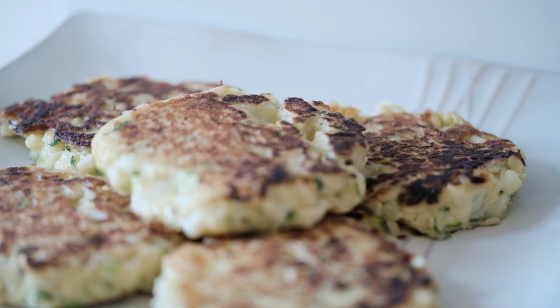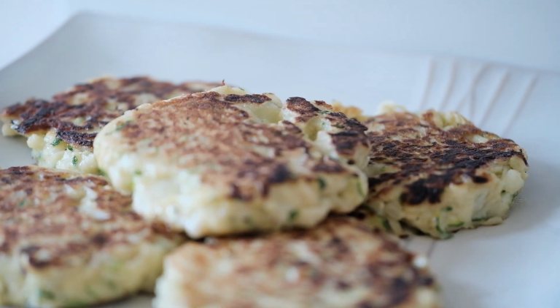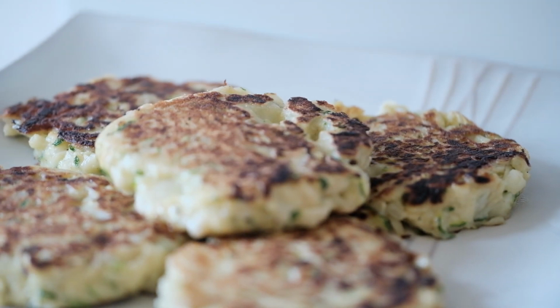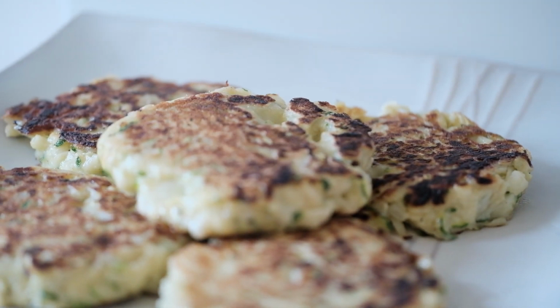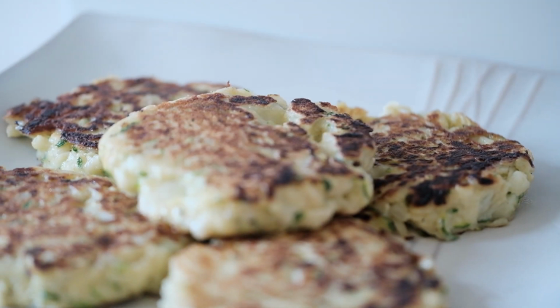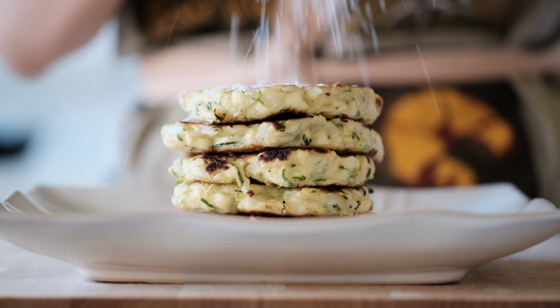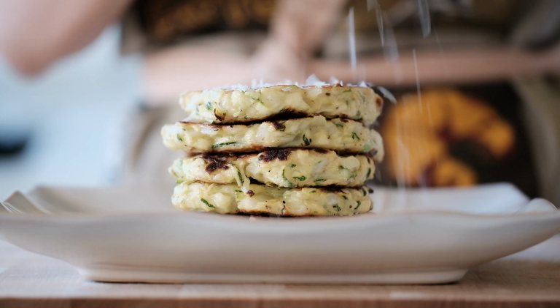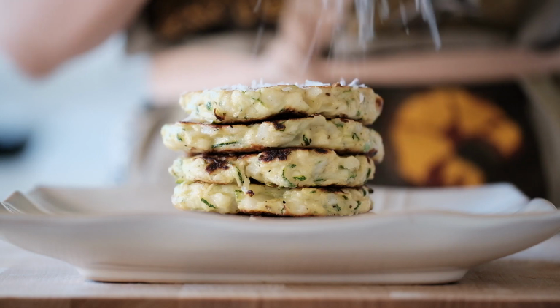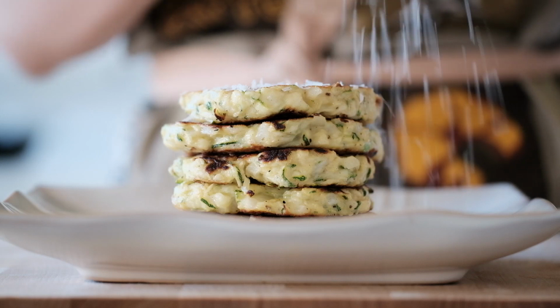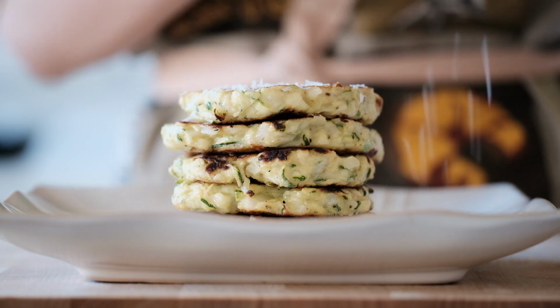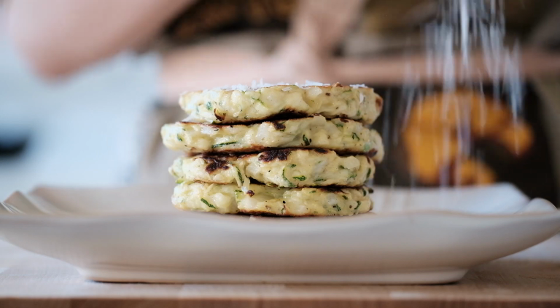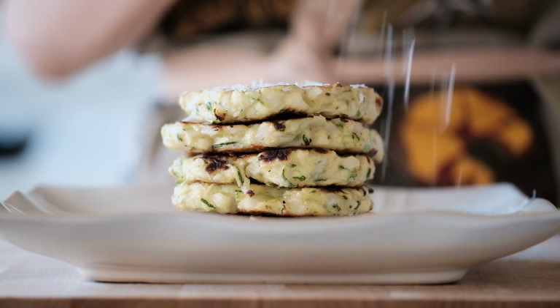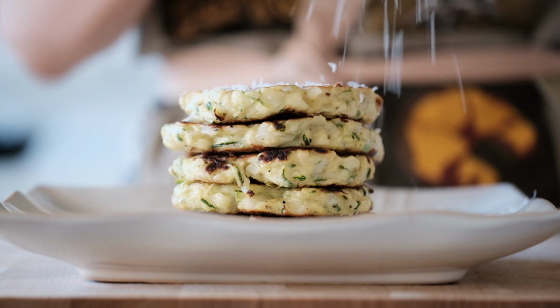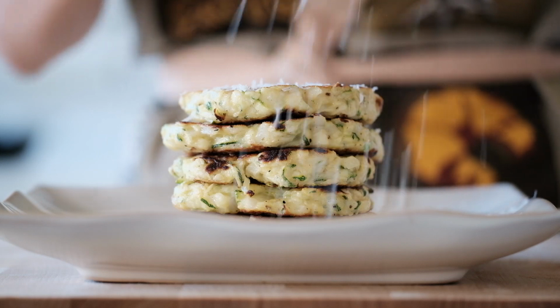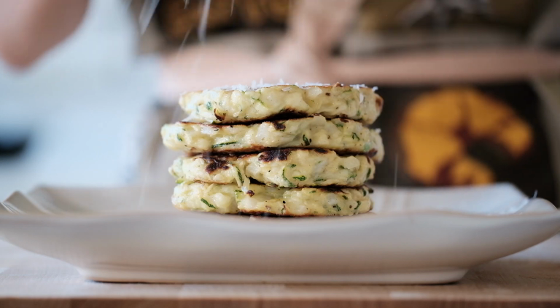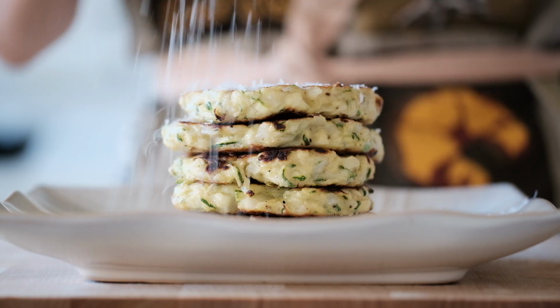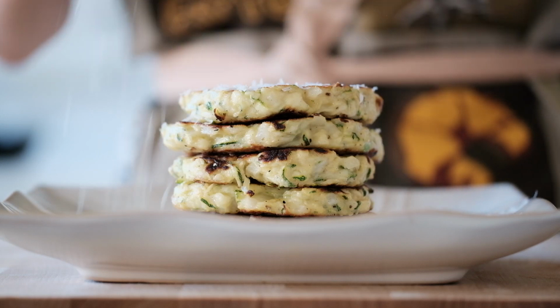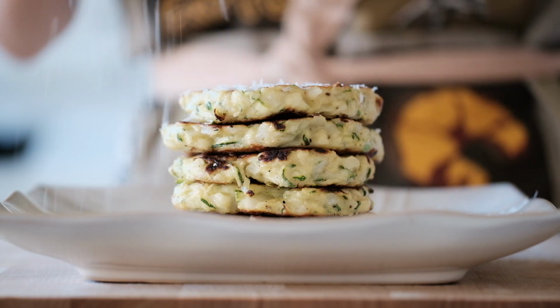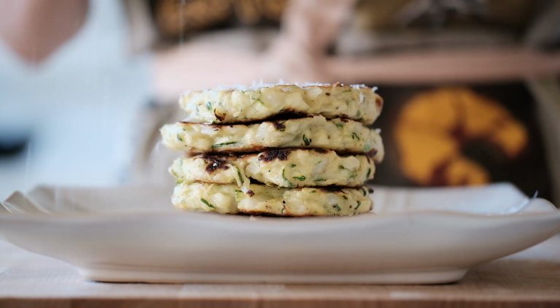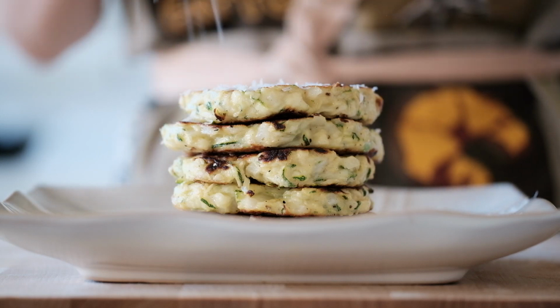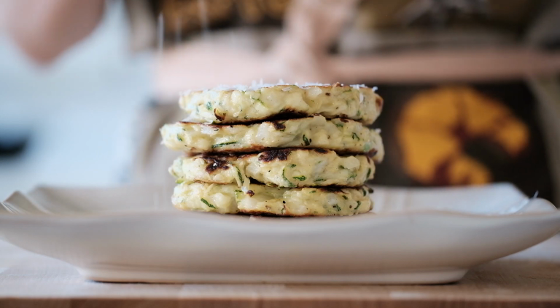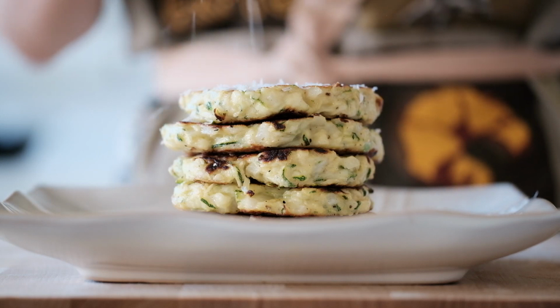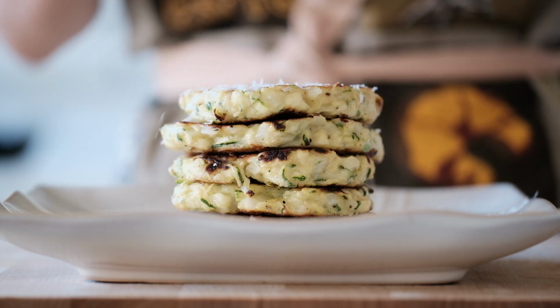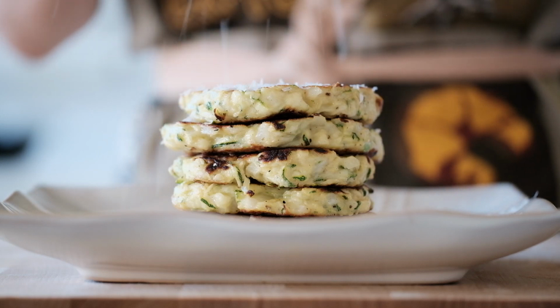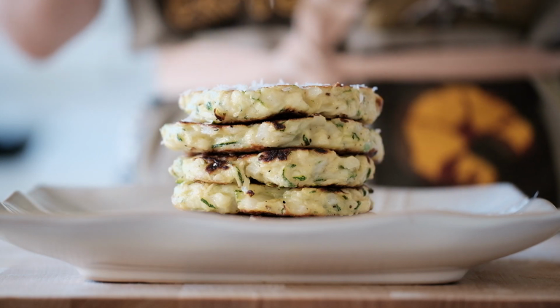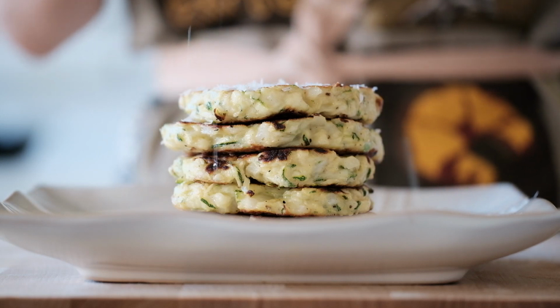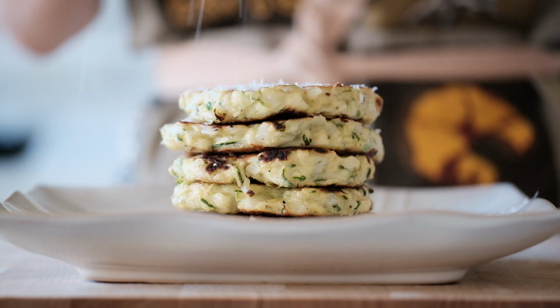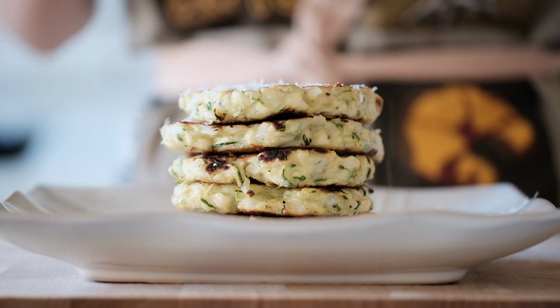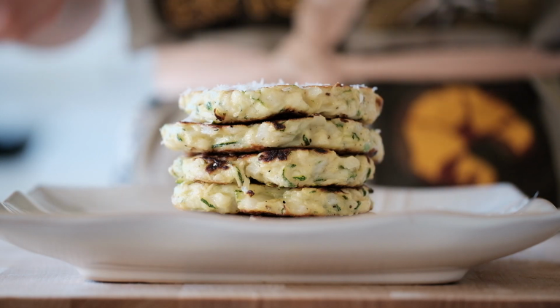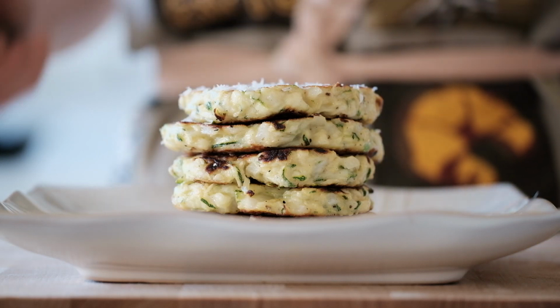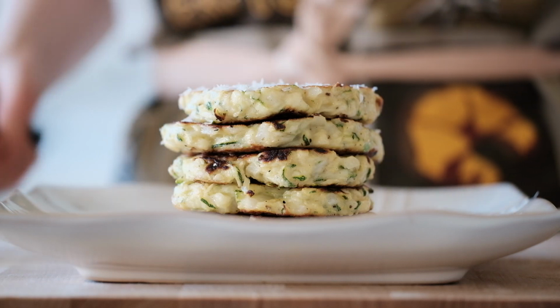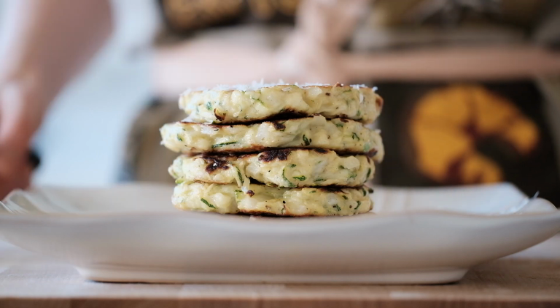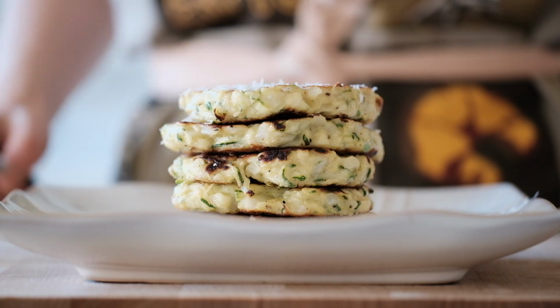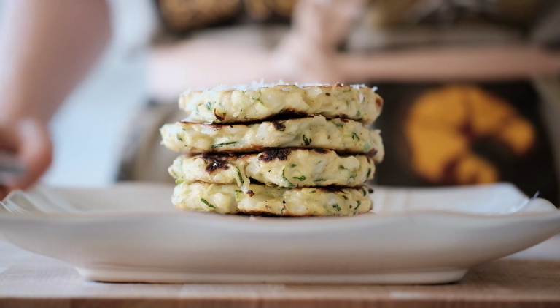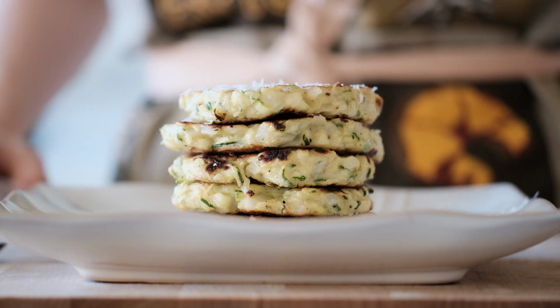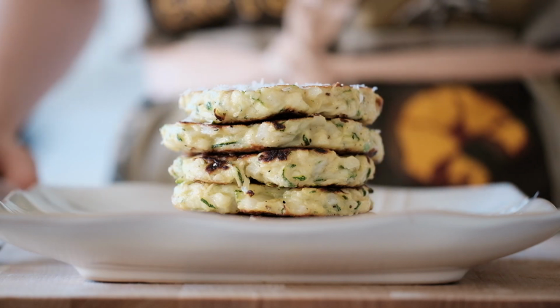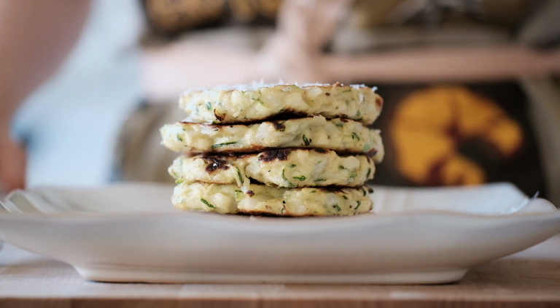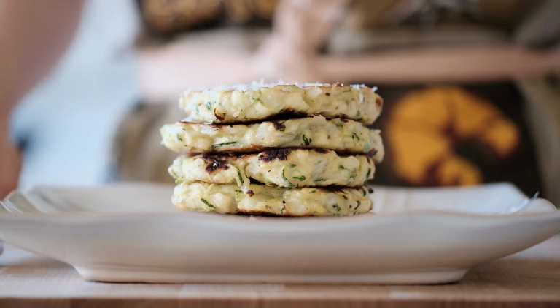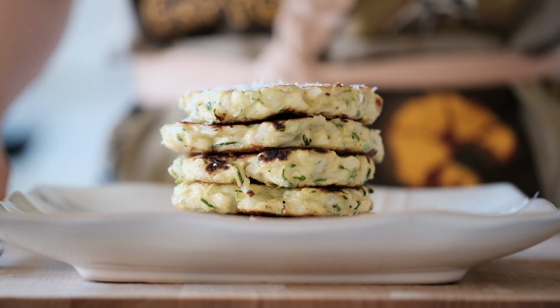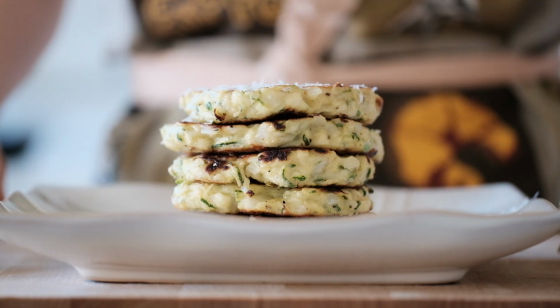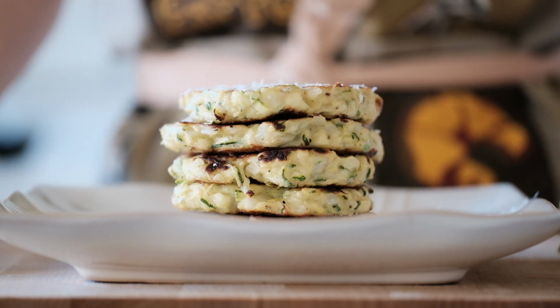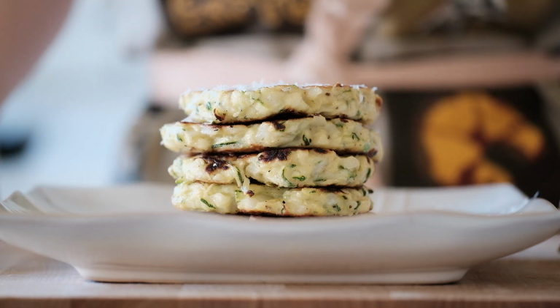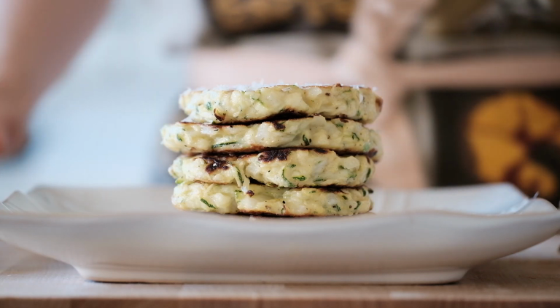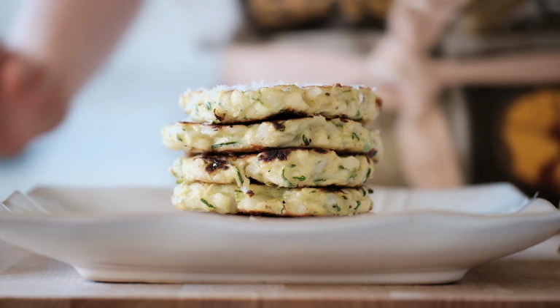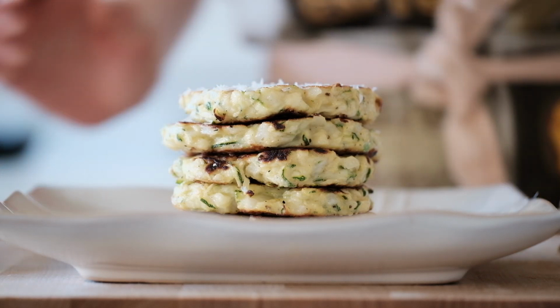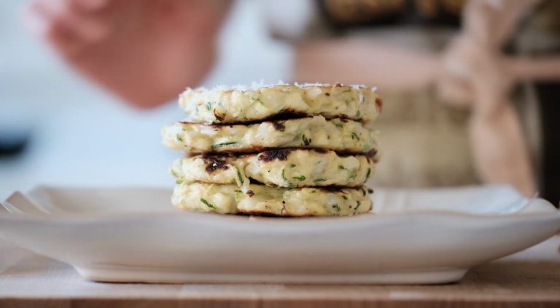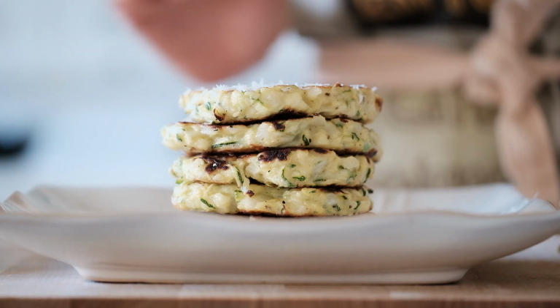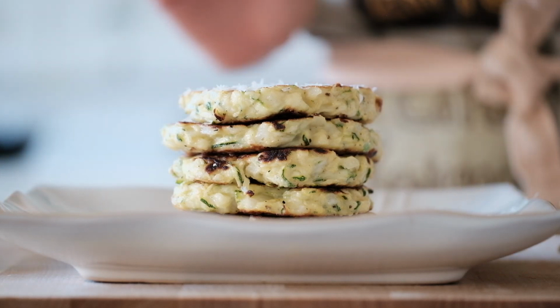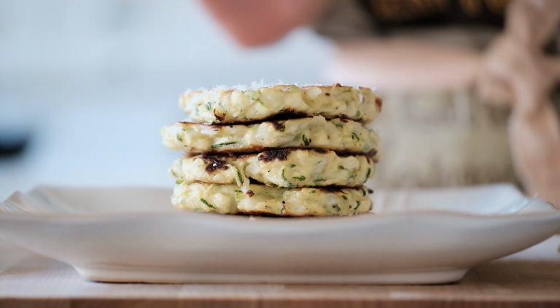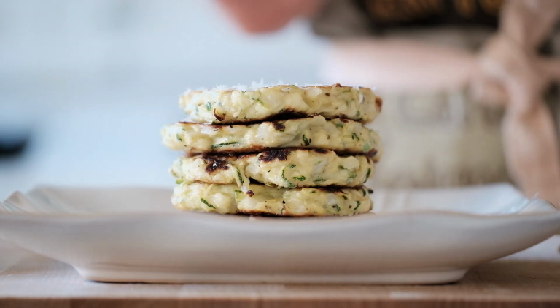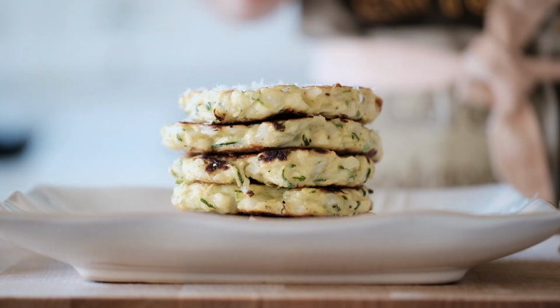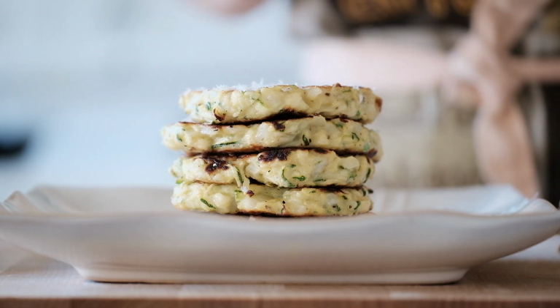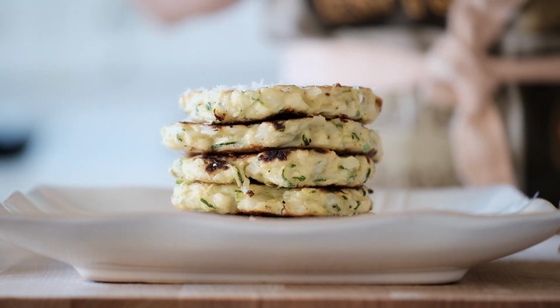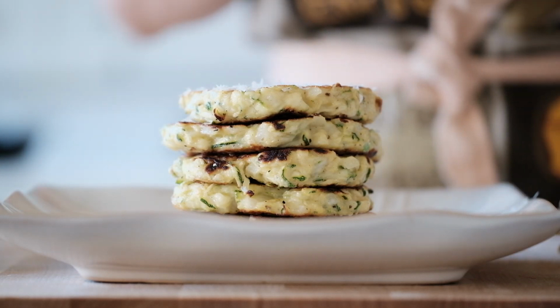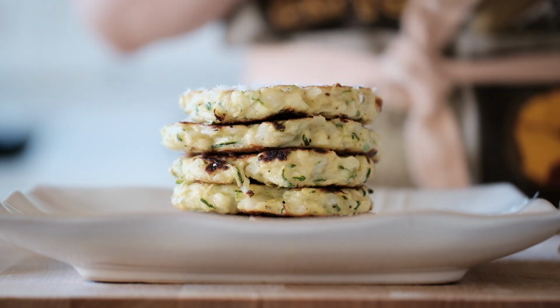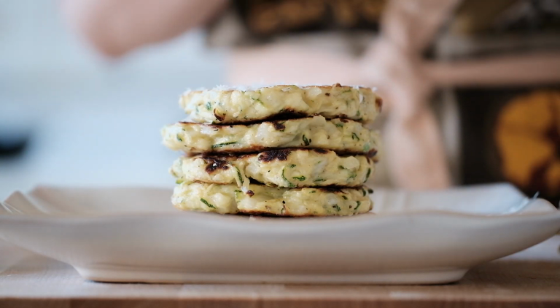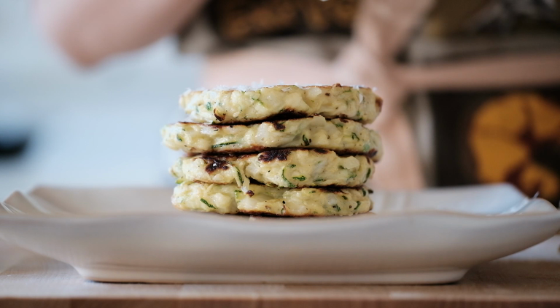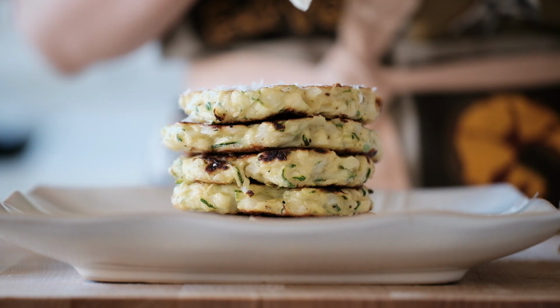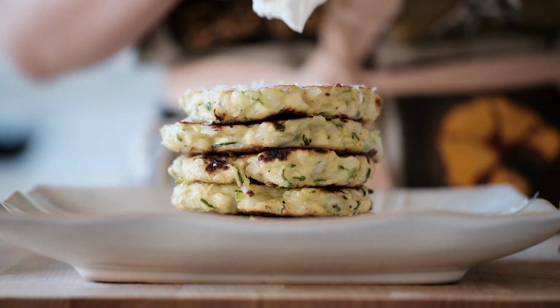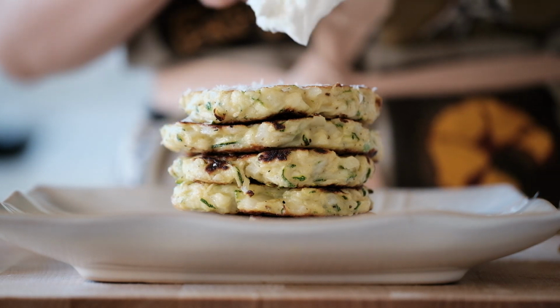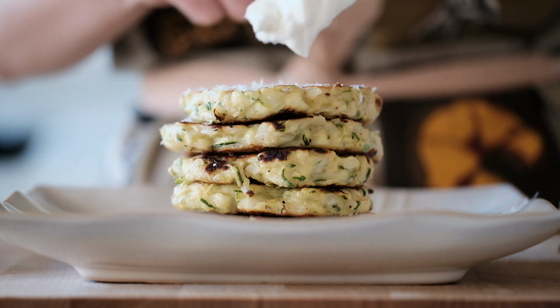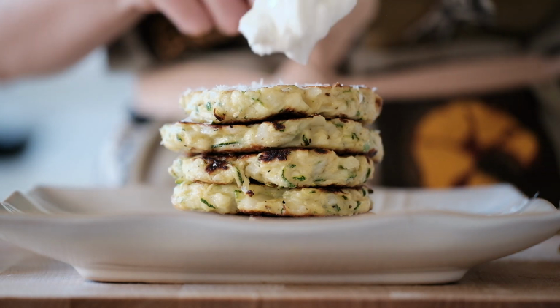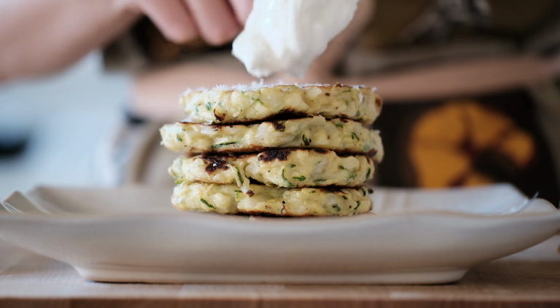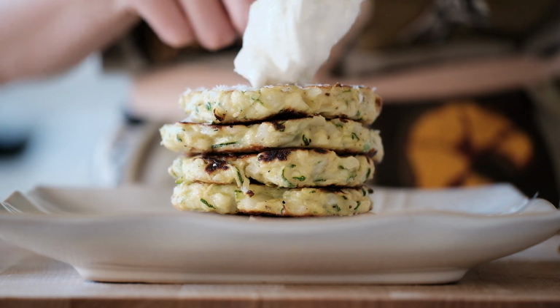As for serving, we really like topping it with a refreshing dollop of Greek yogurt, but you can get fancier if you want.